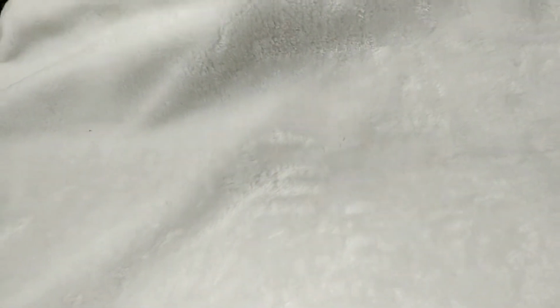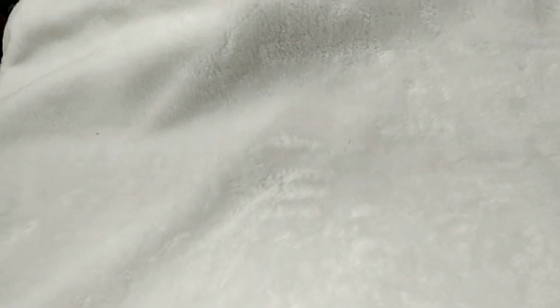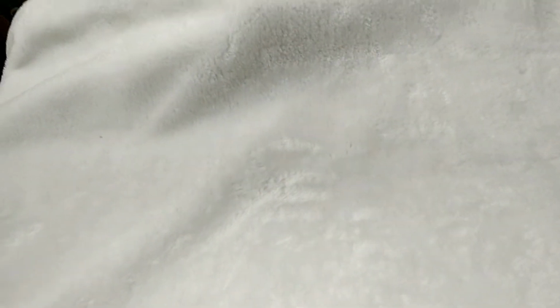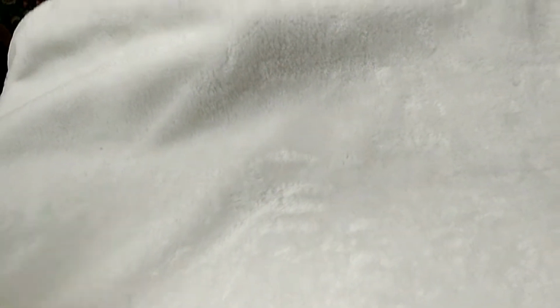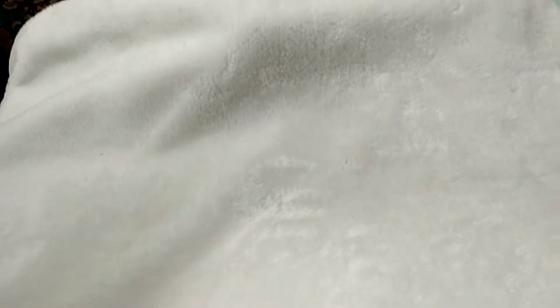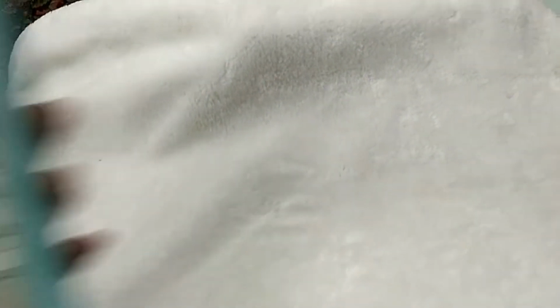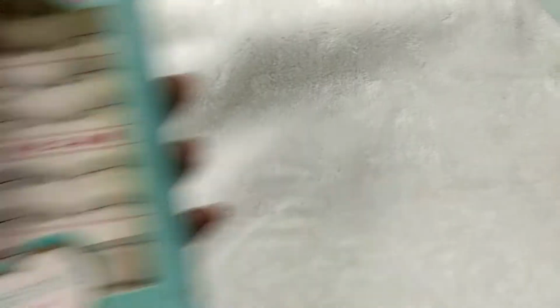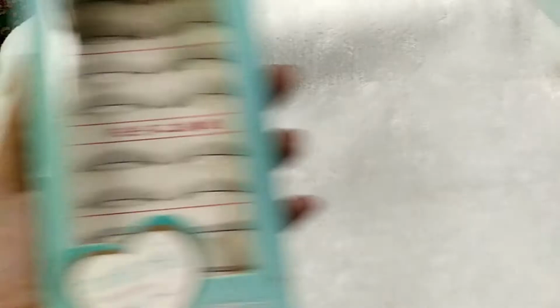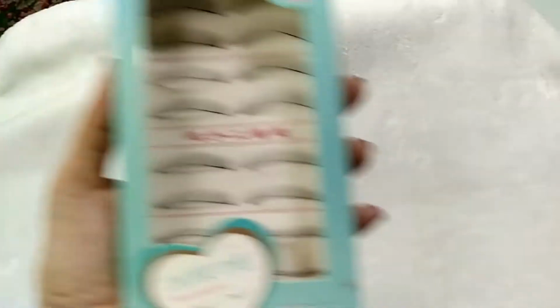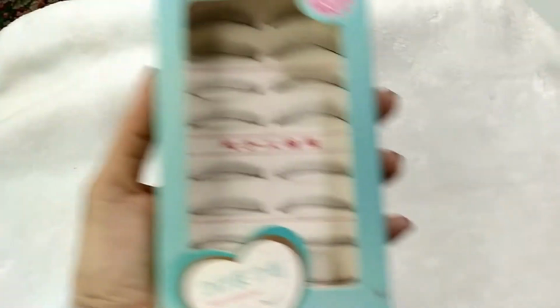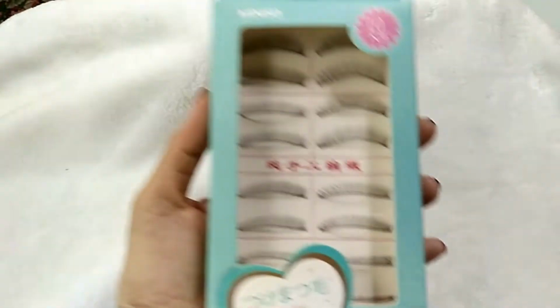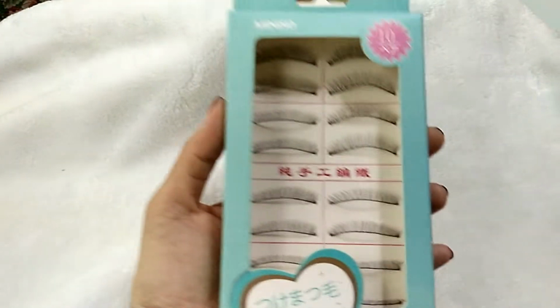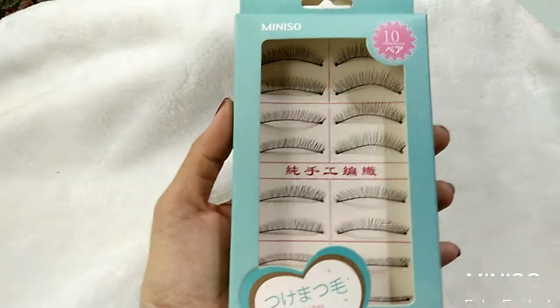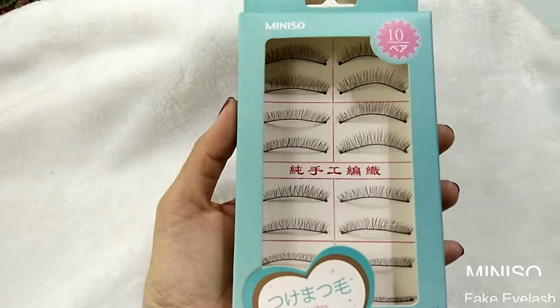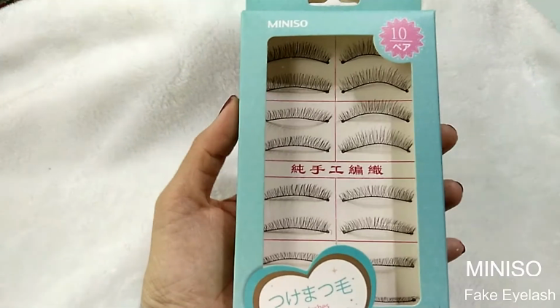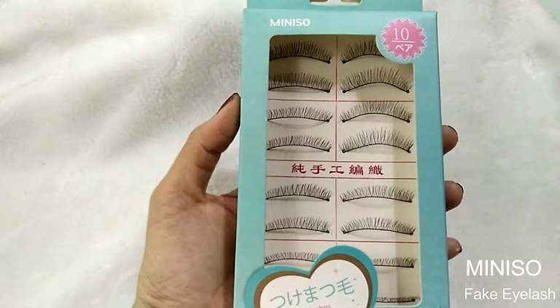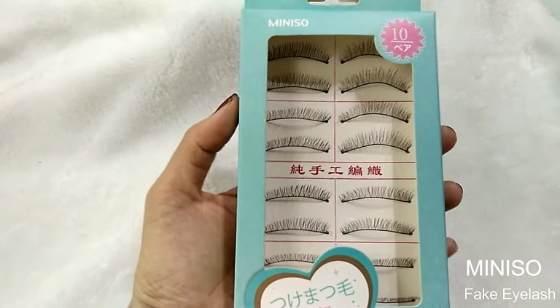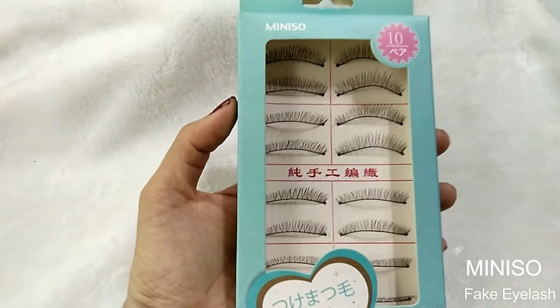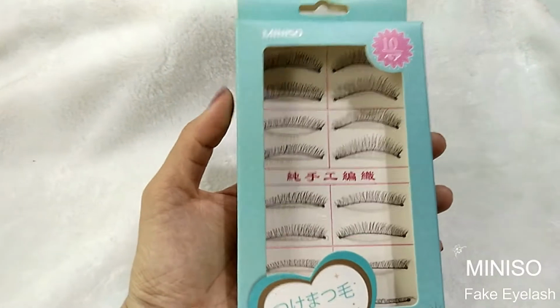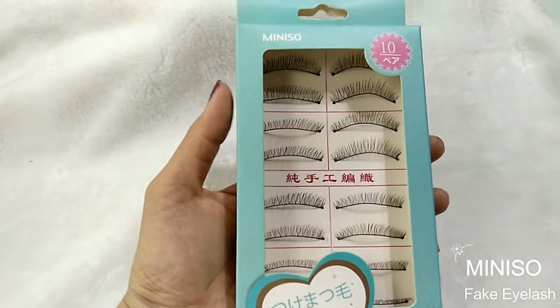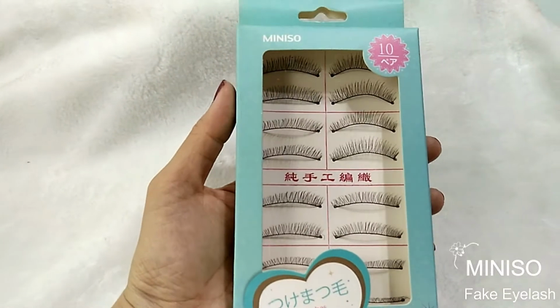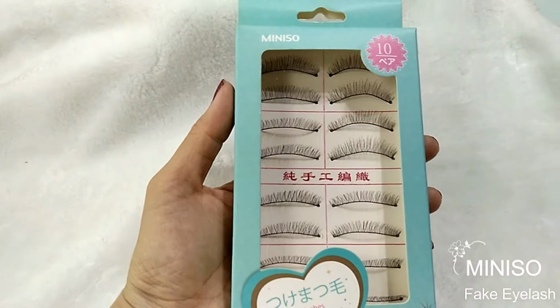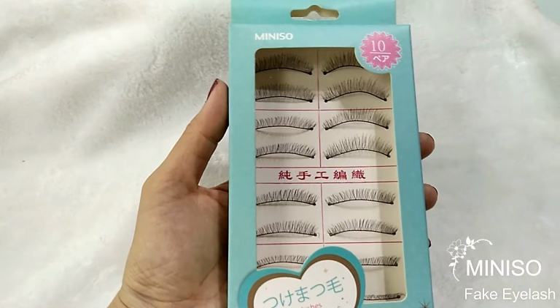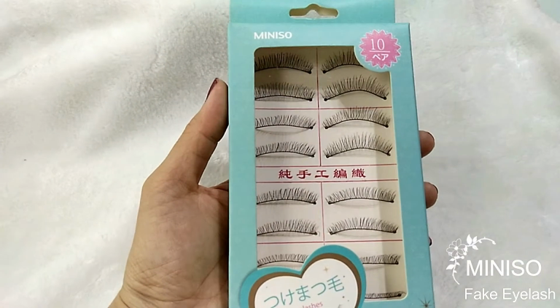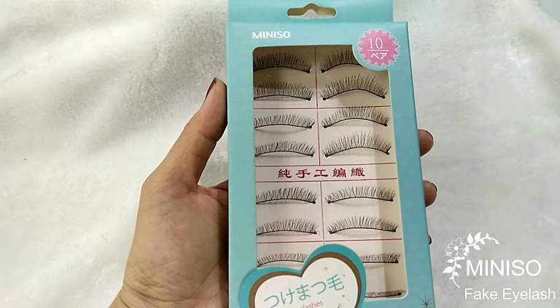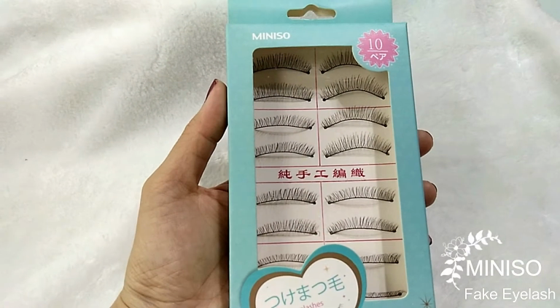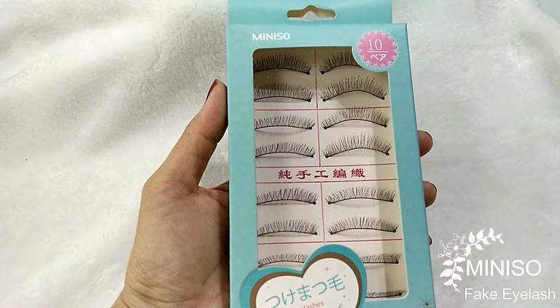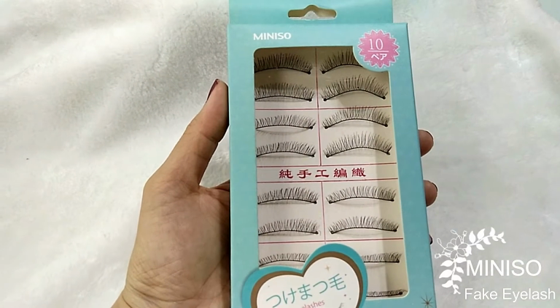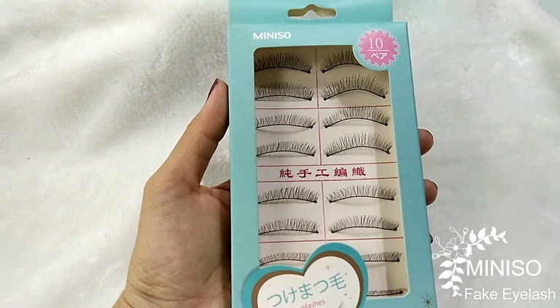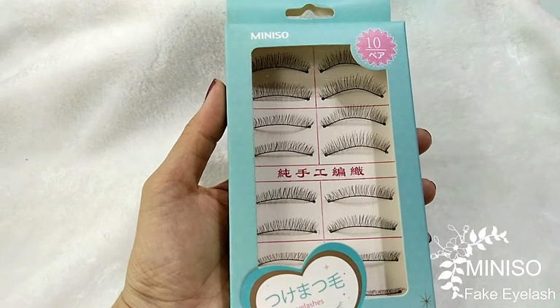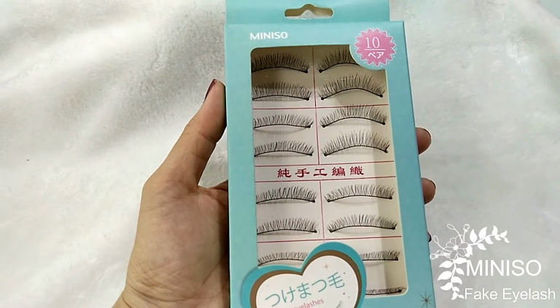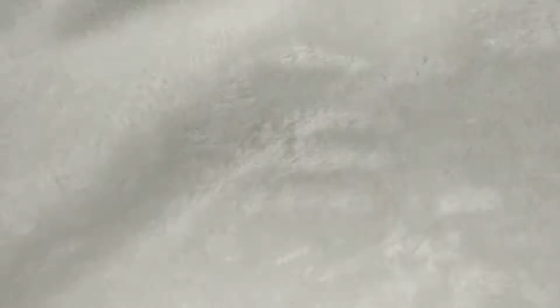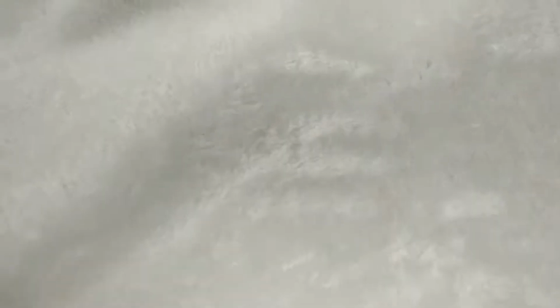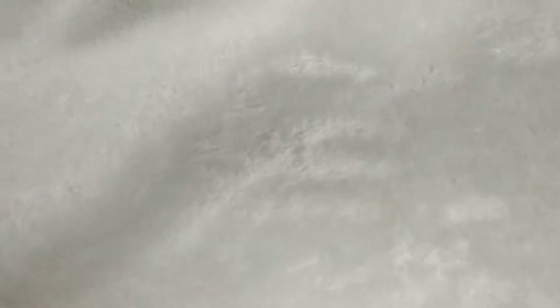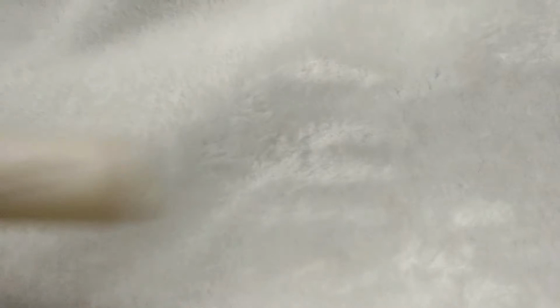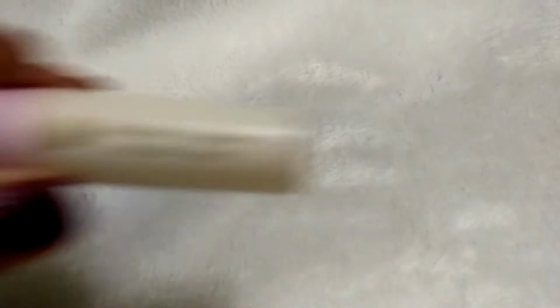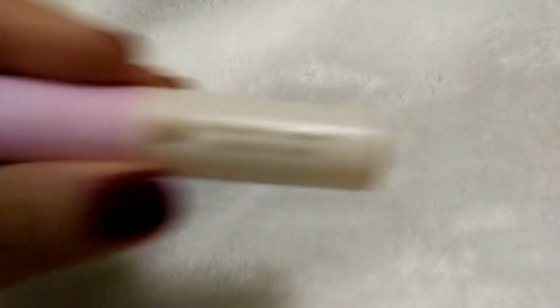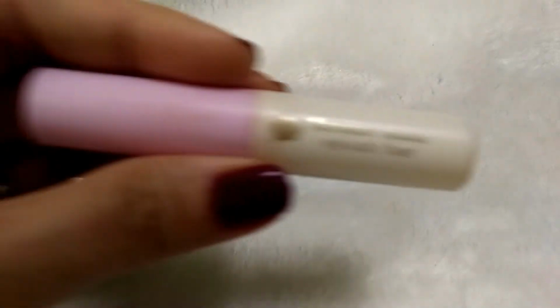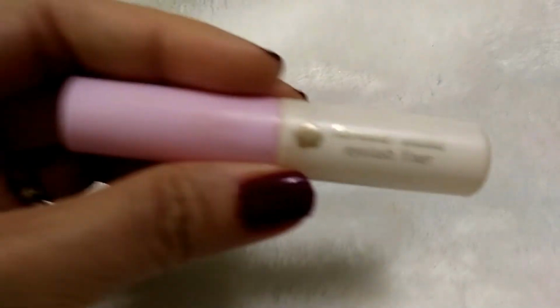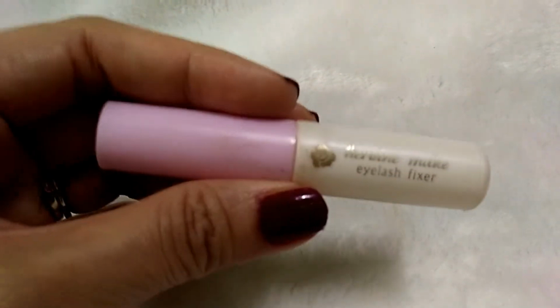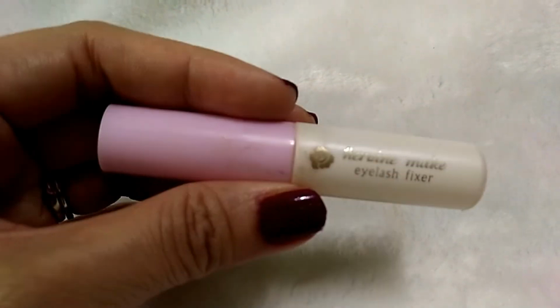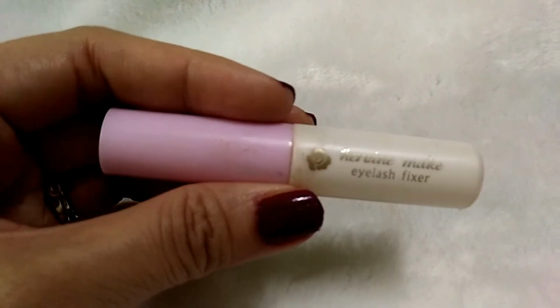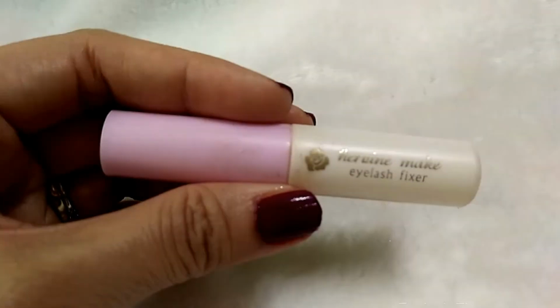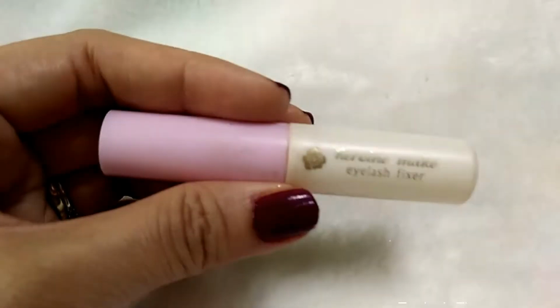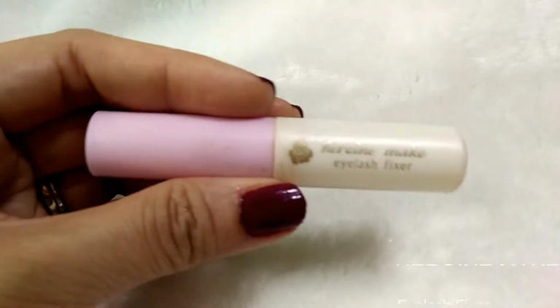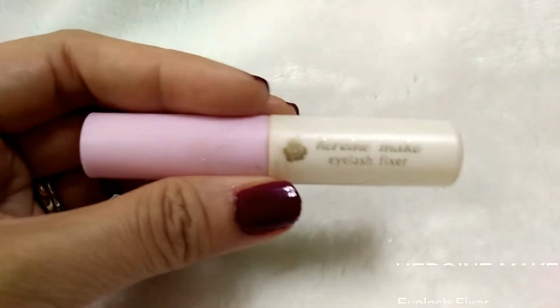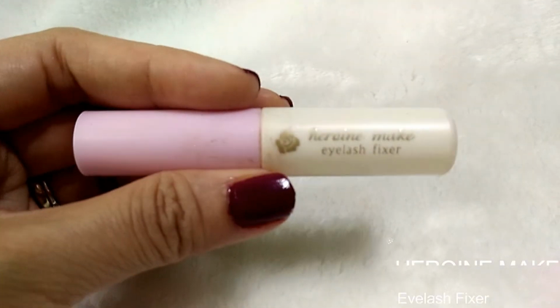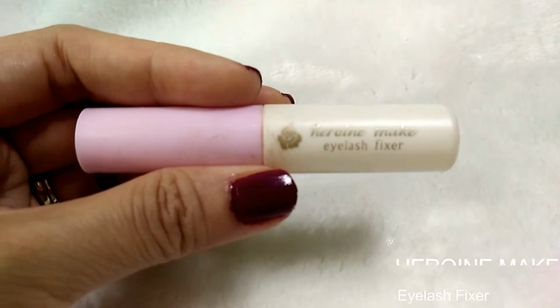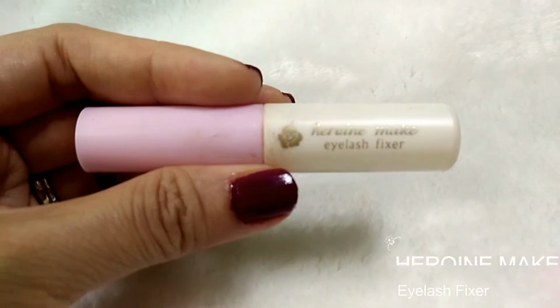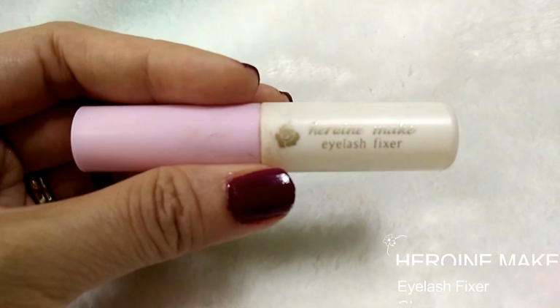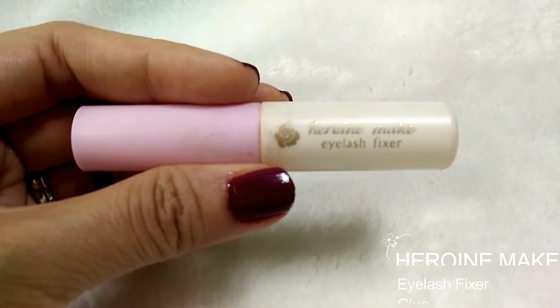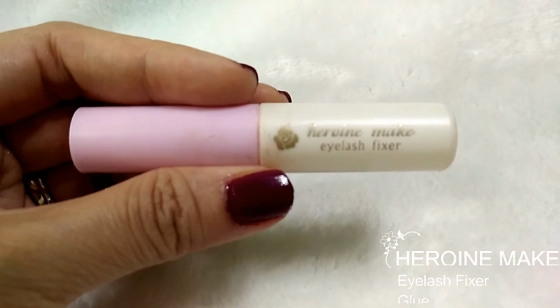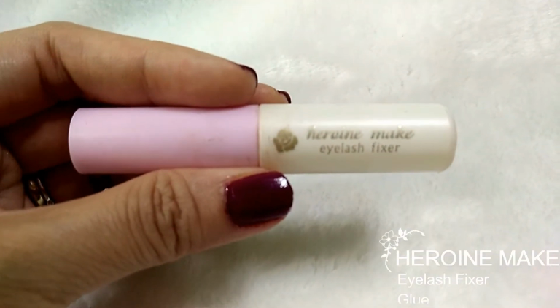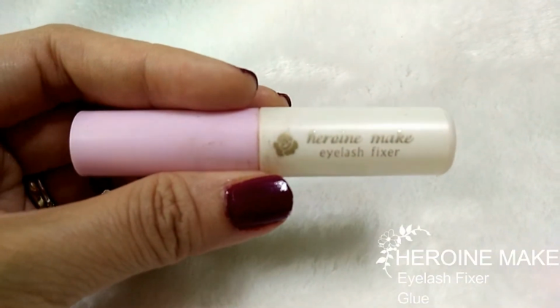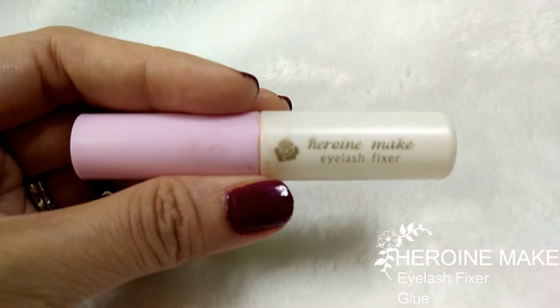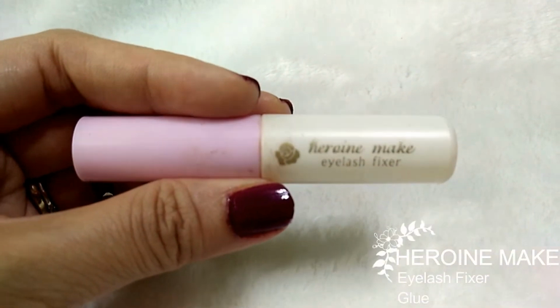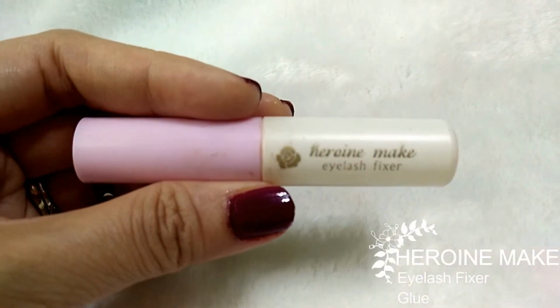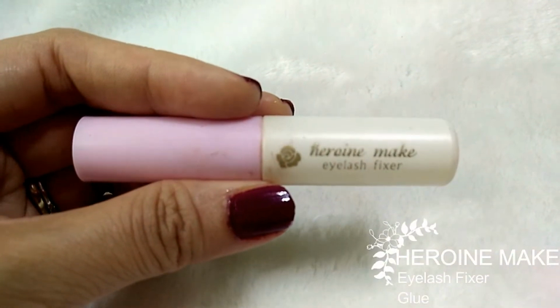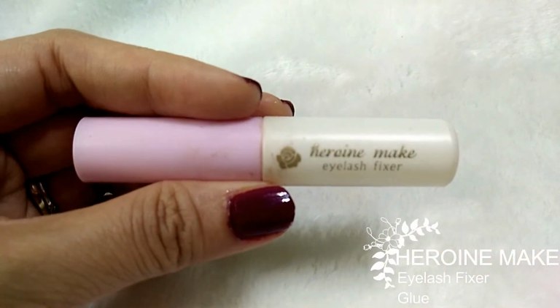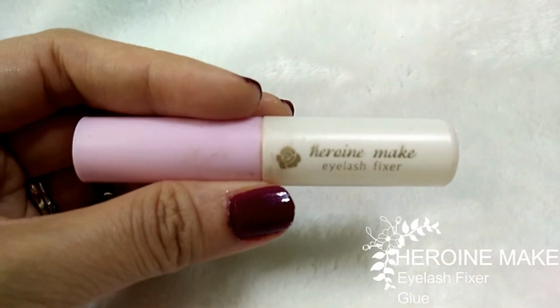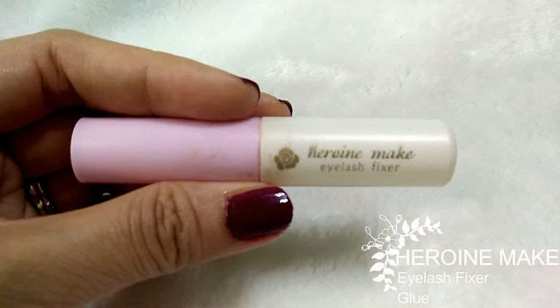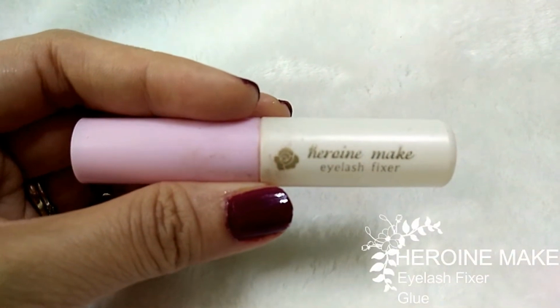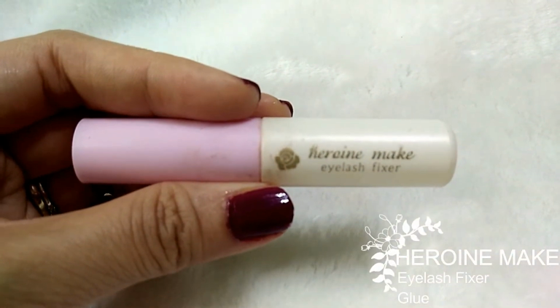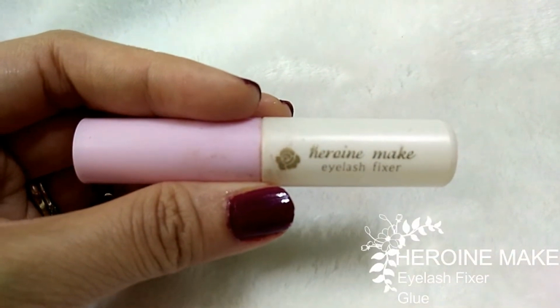Falsie time! Today I'm choosing a light and natural eyelash for this look.